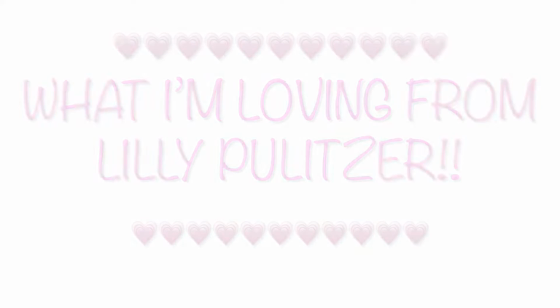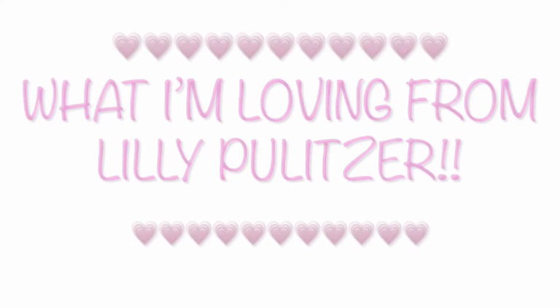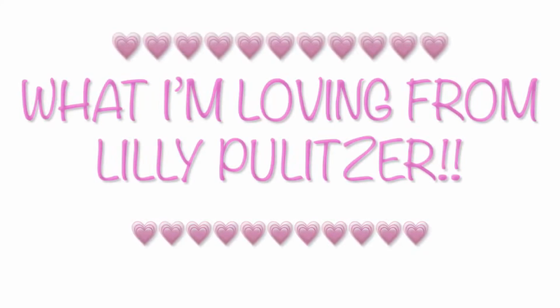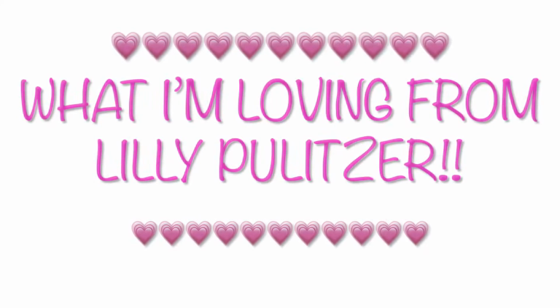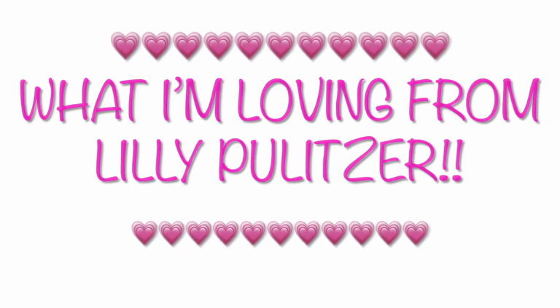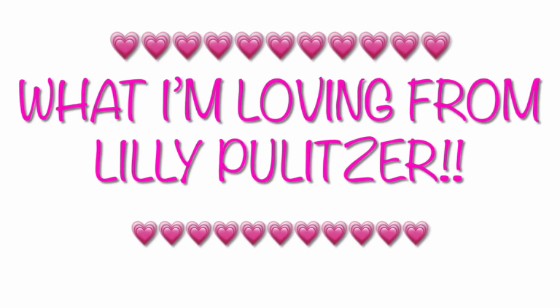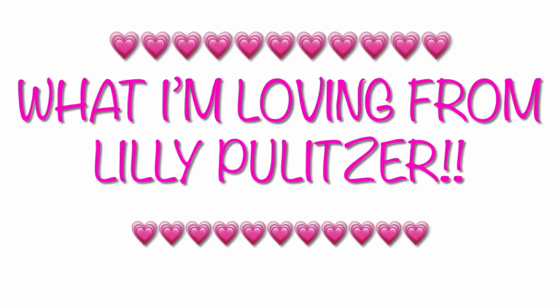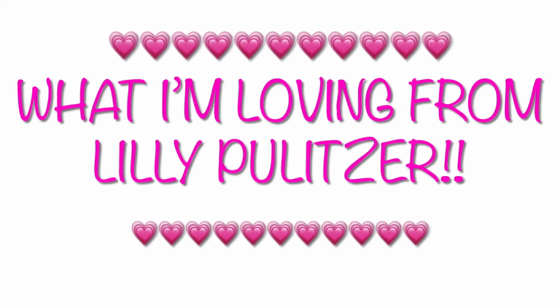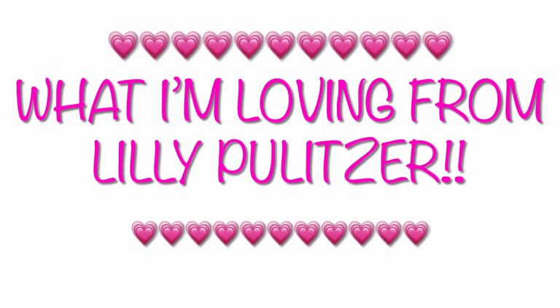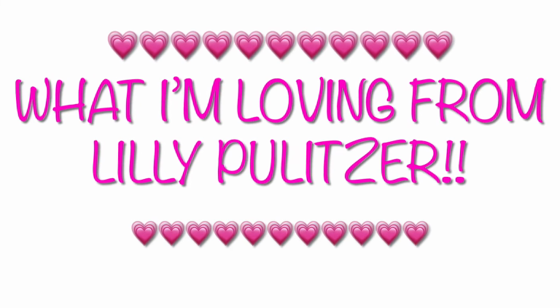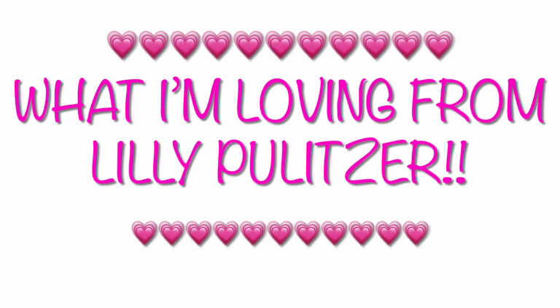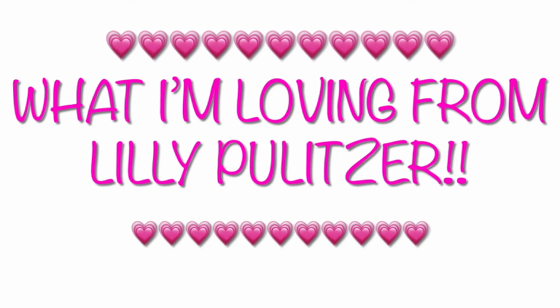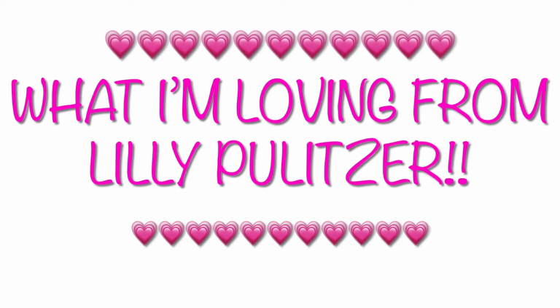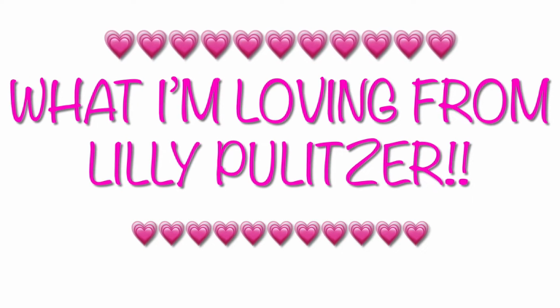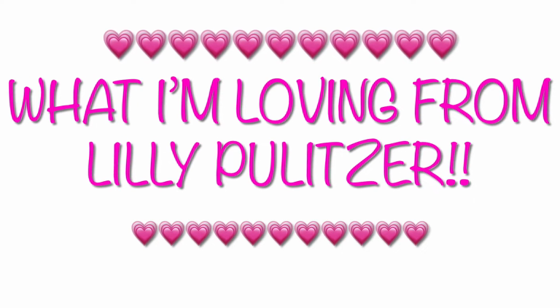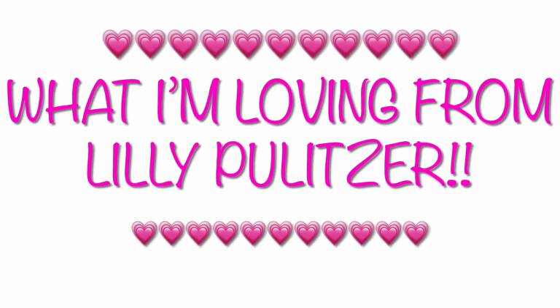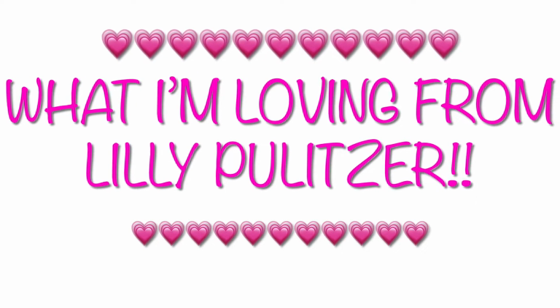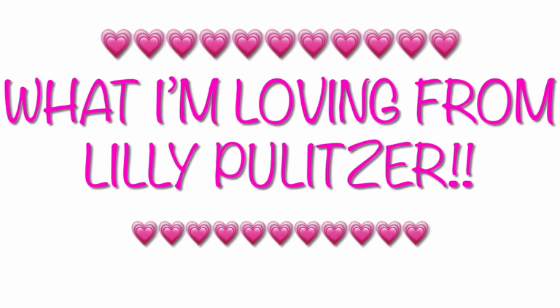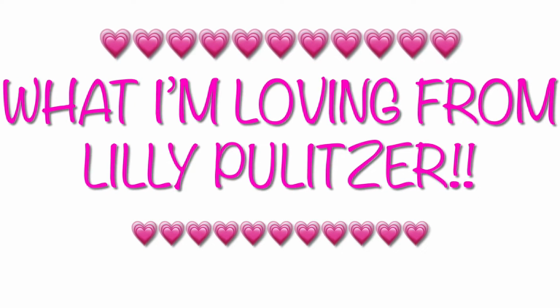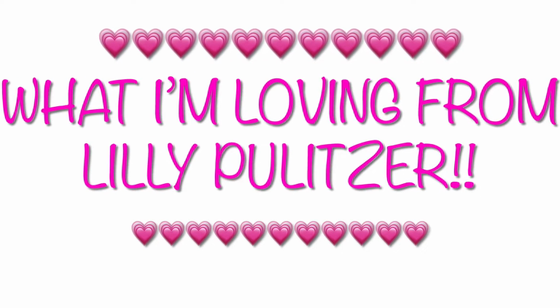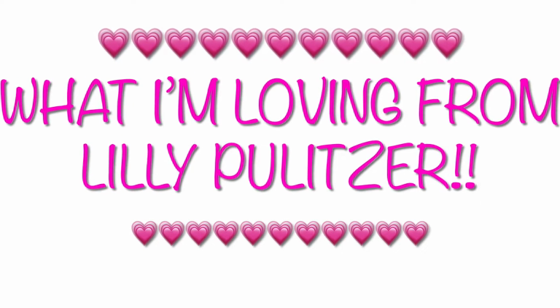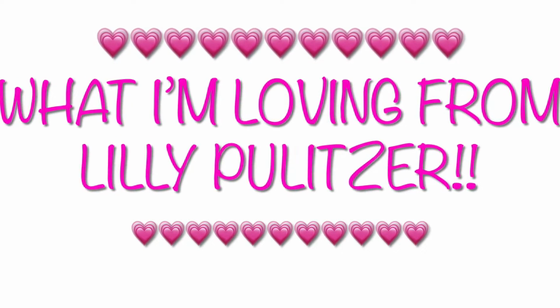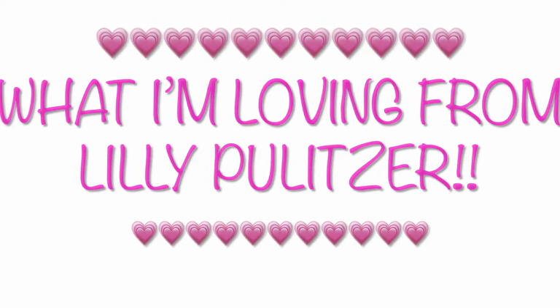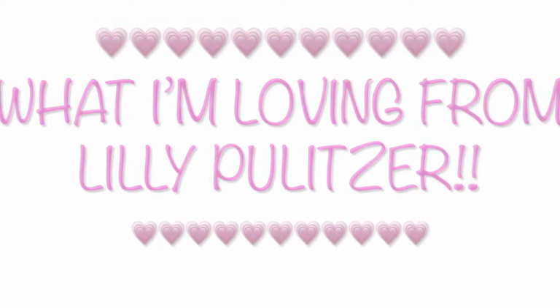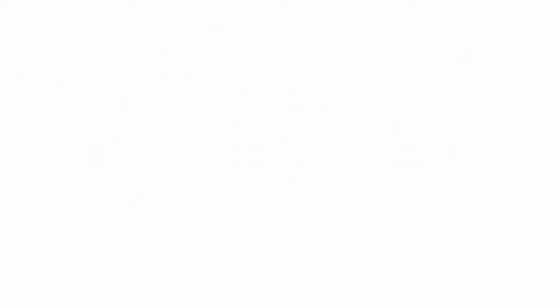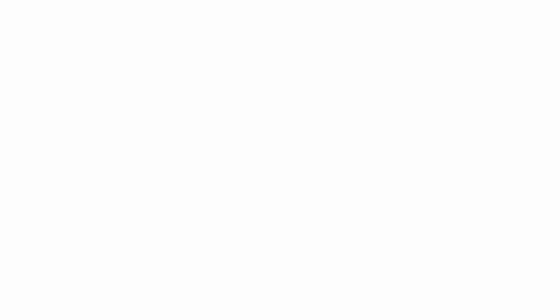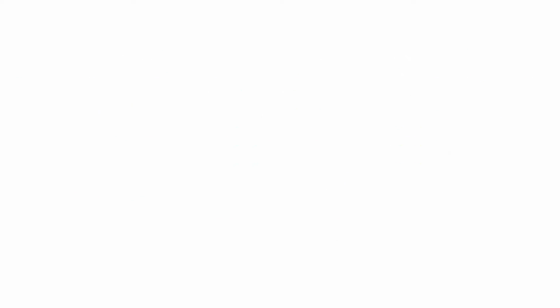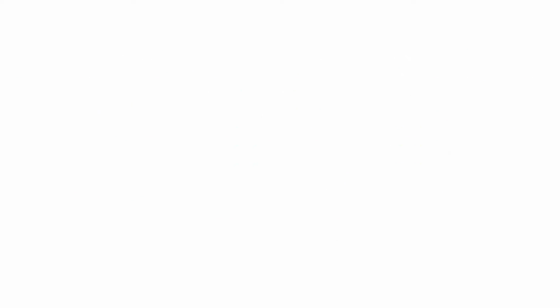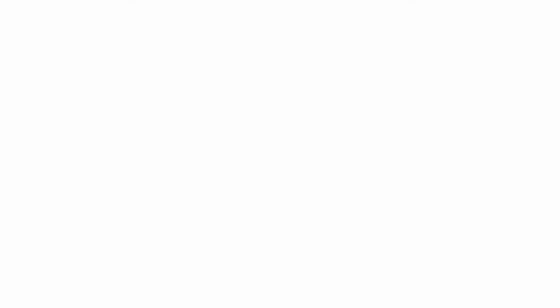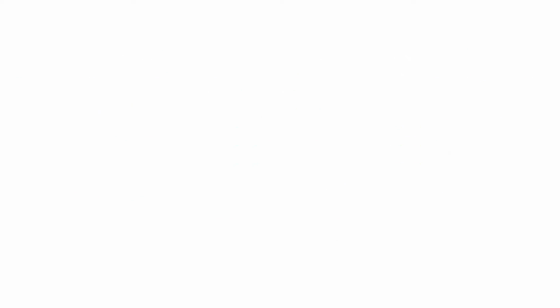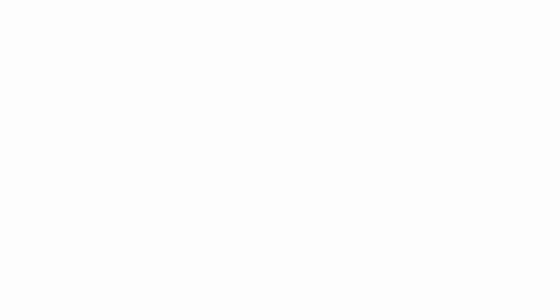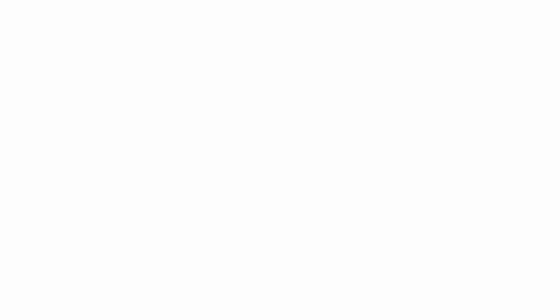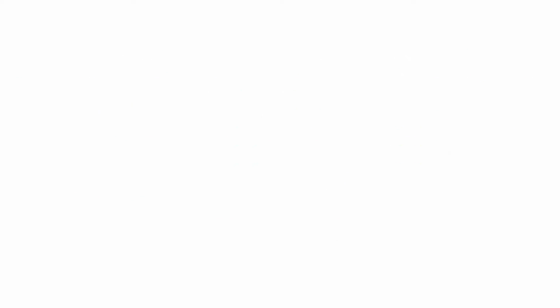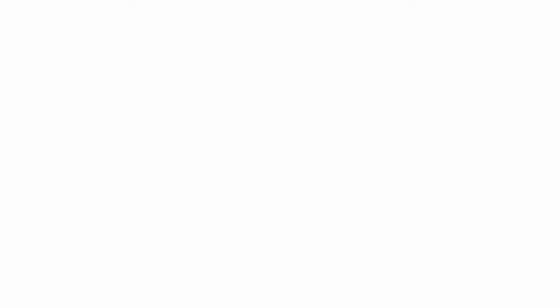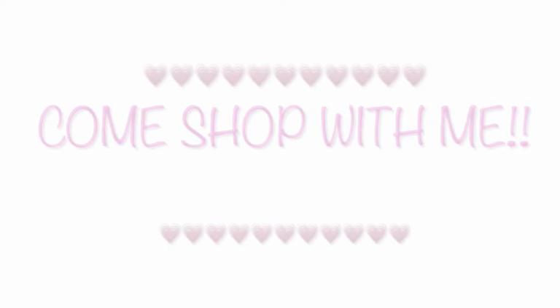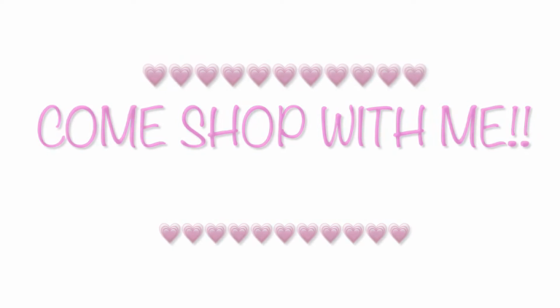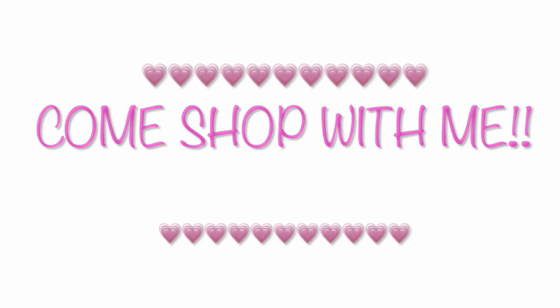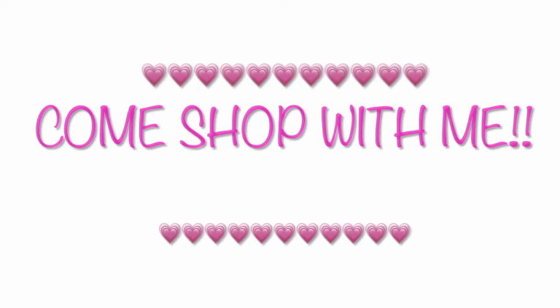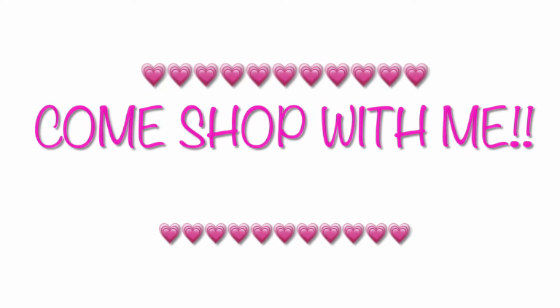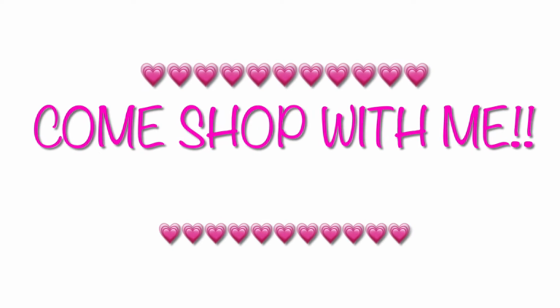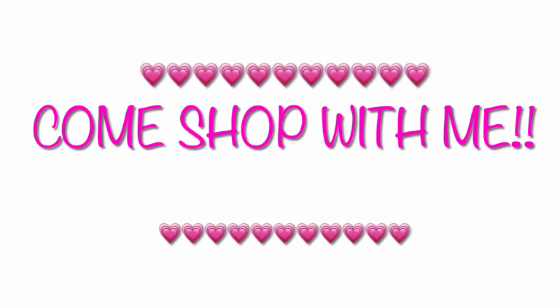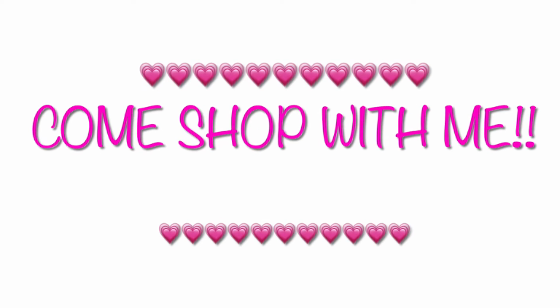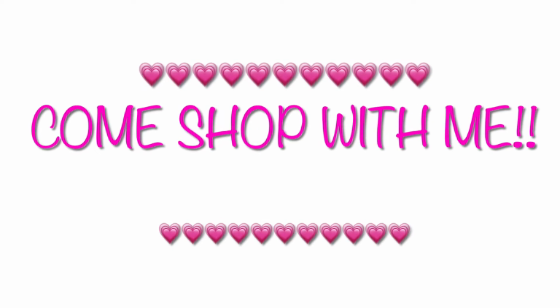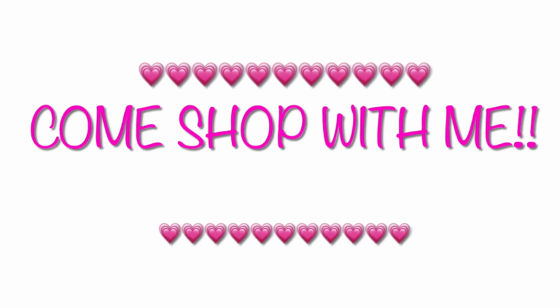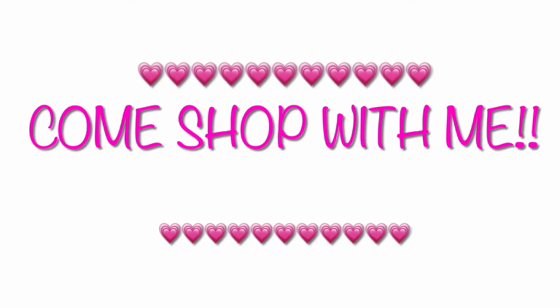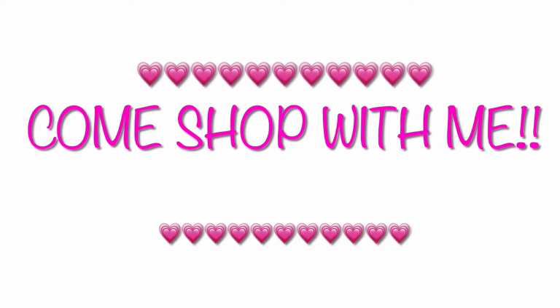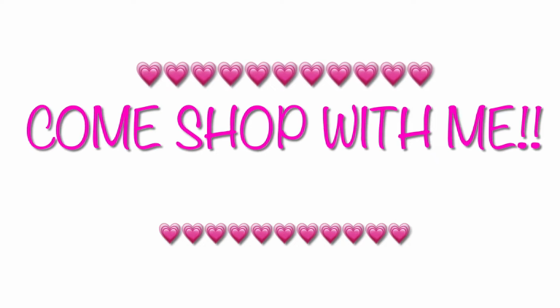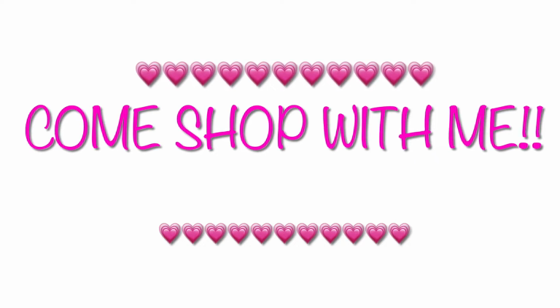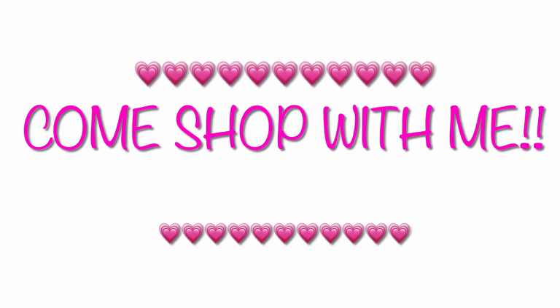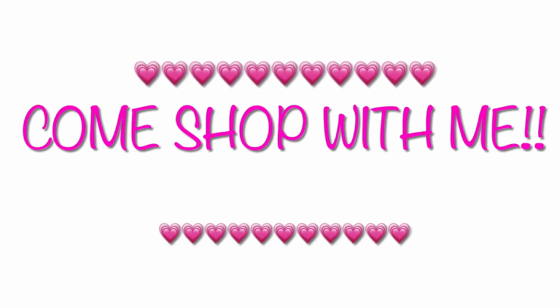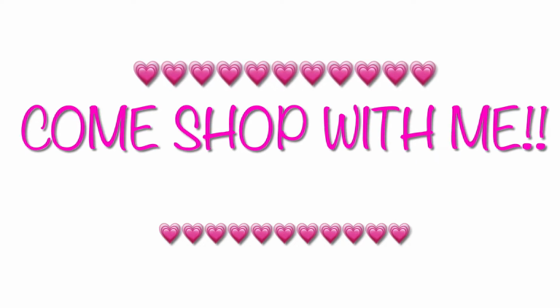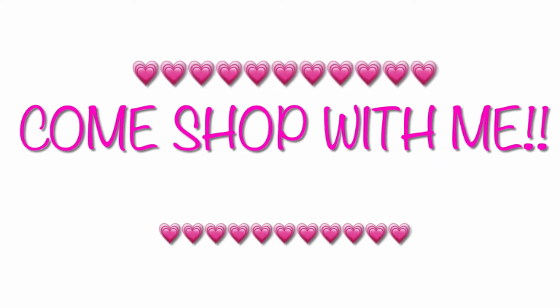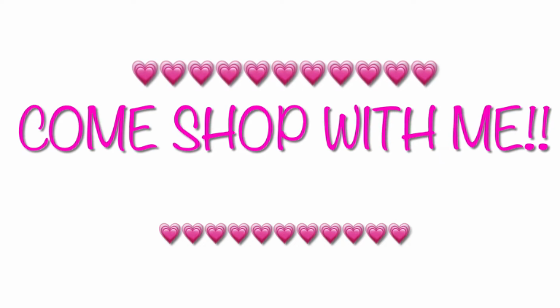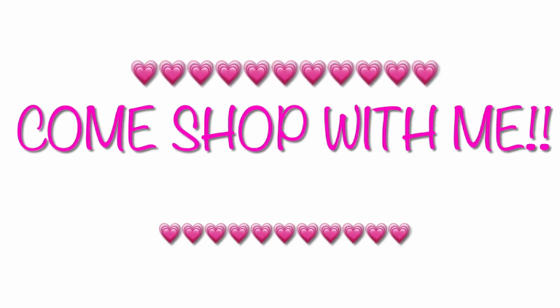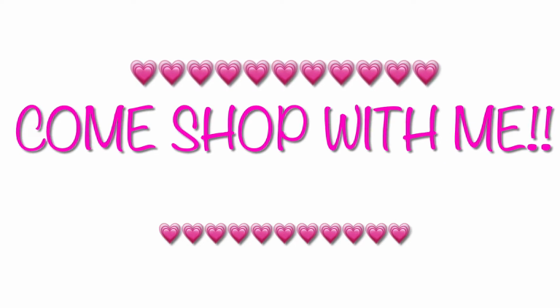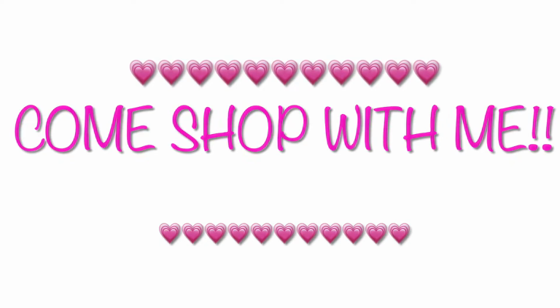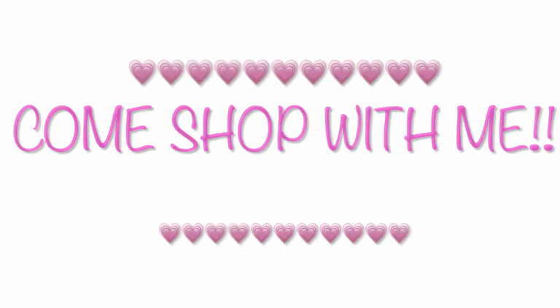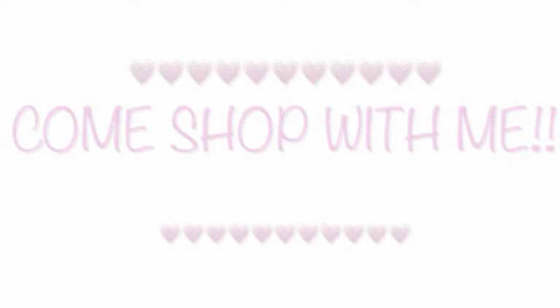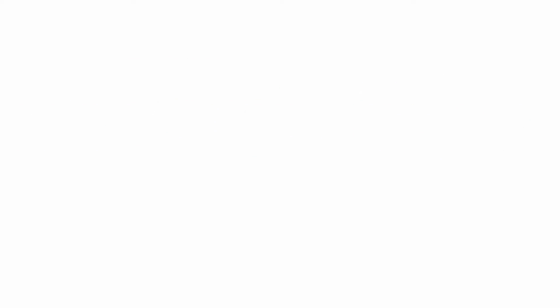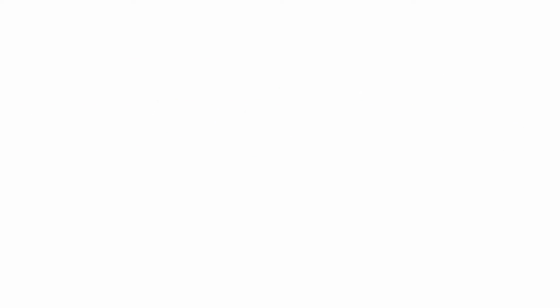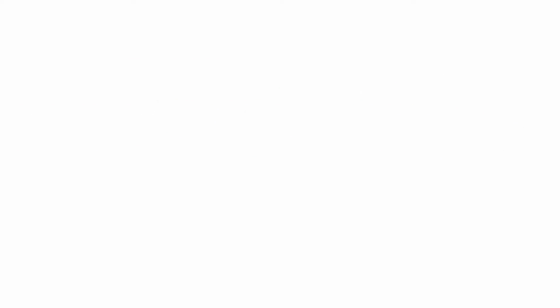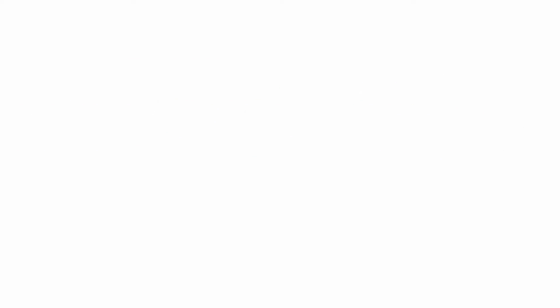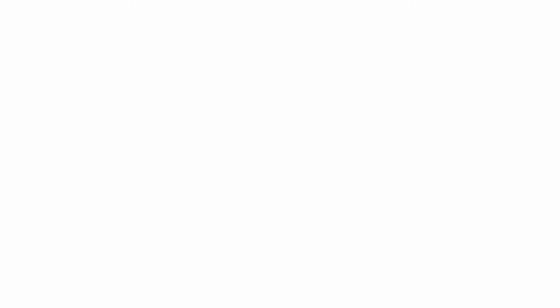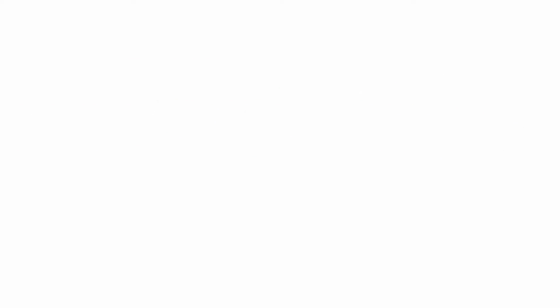Hey guys, welcome back to my channel. Today I'm going to be showing you everything that I'm loving at Lilly Pulitzer right now and you guys are going to come shopping with me.